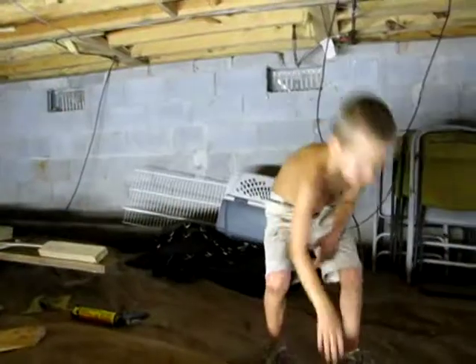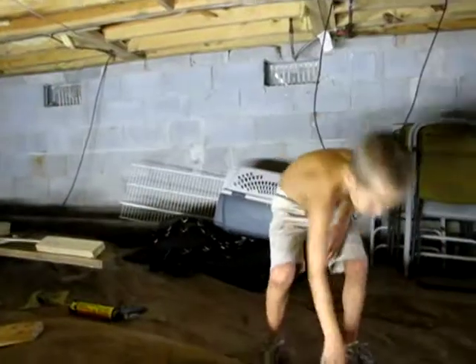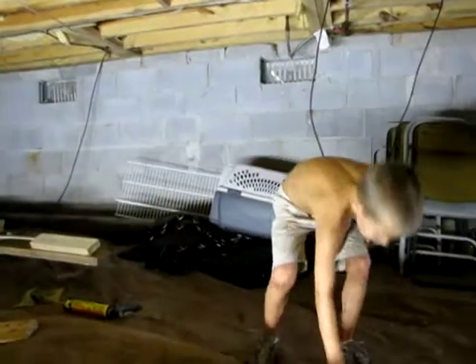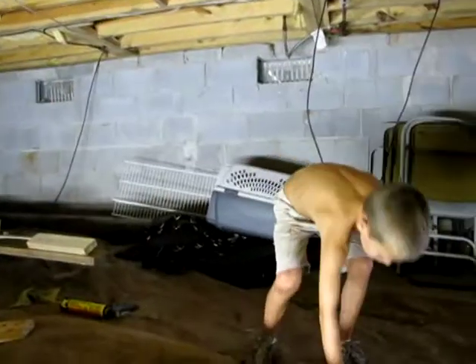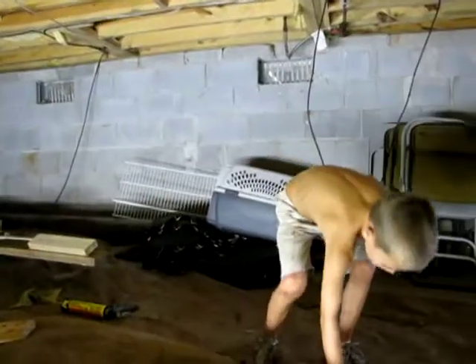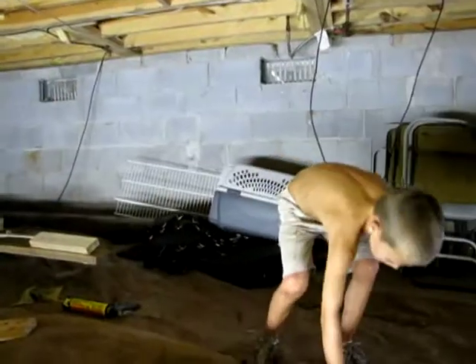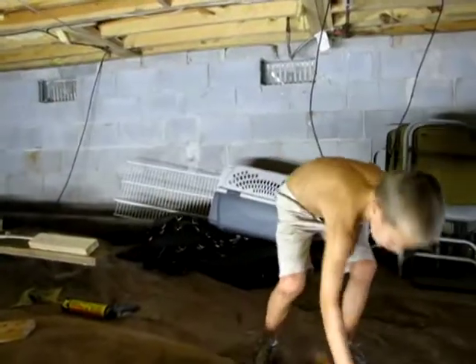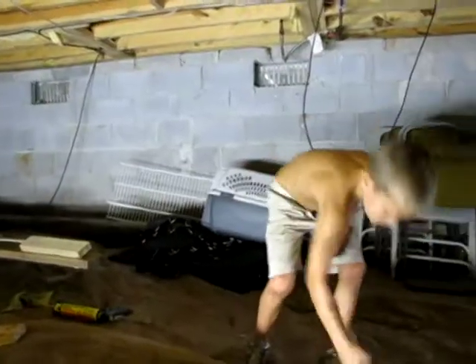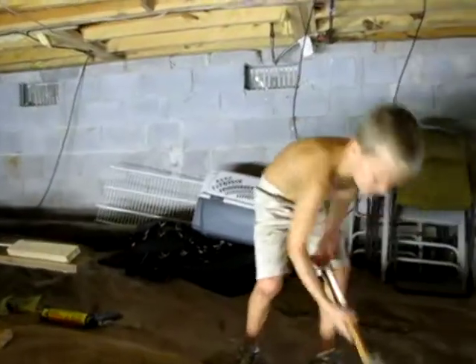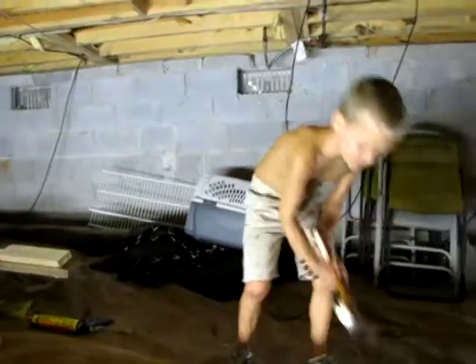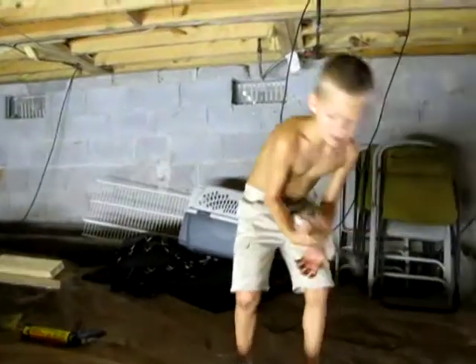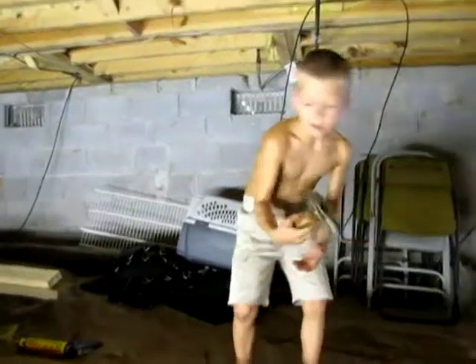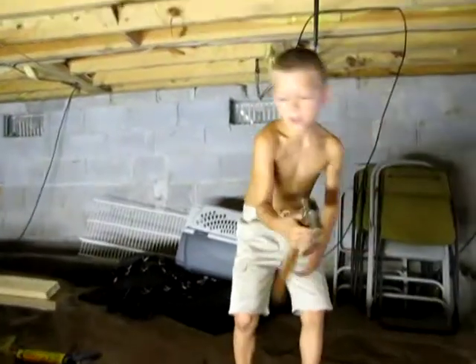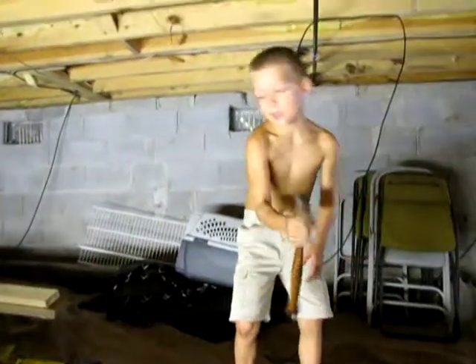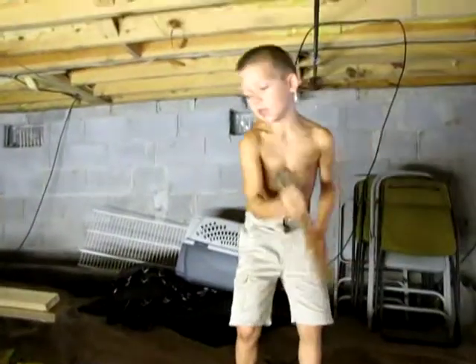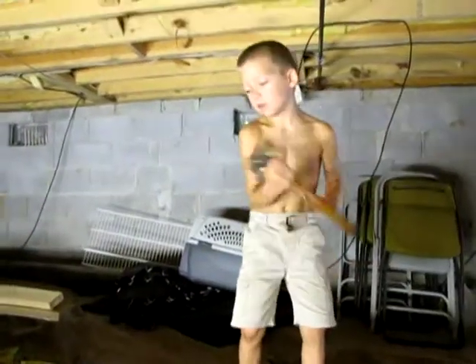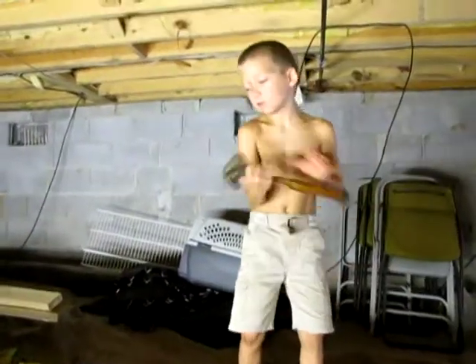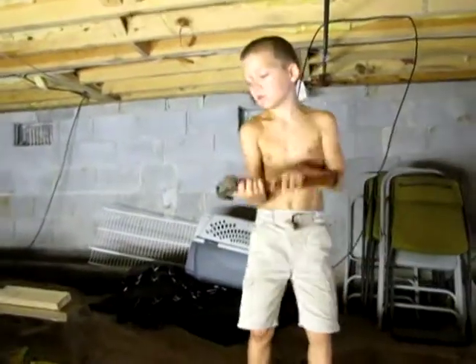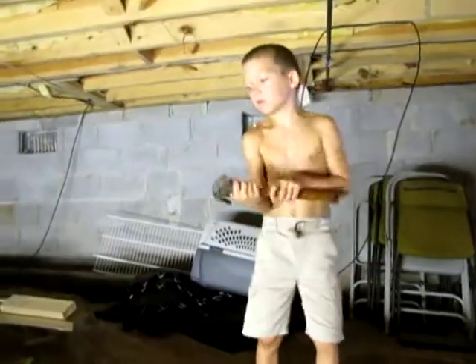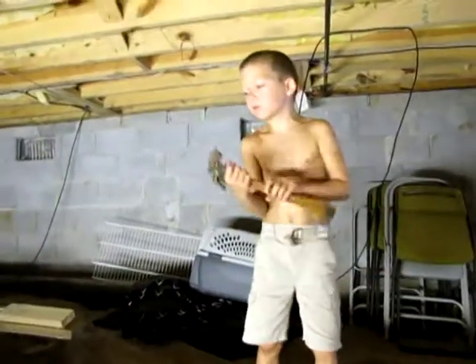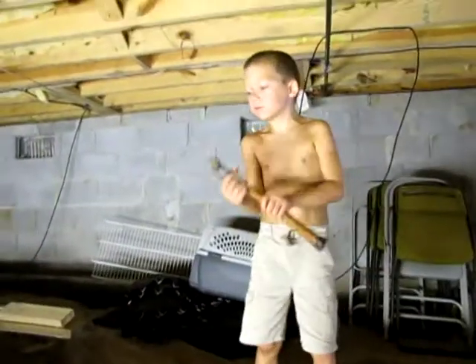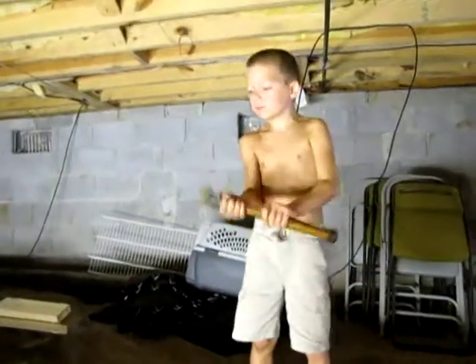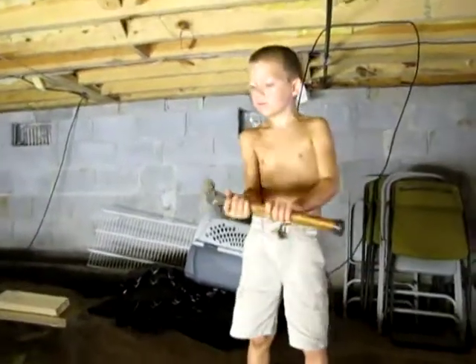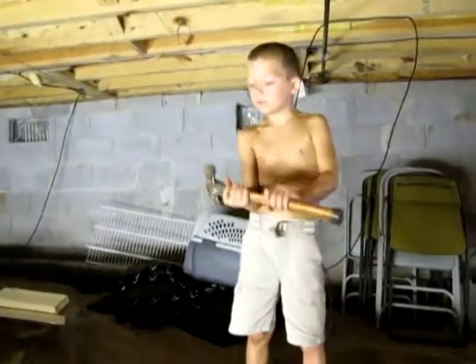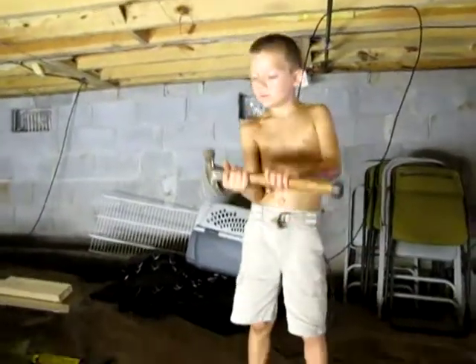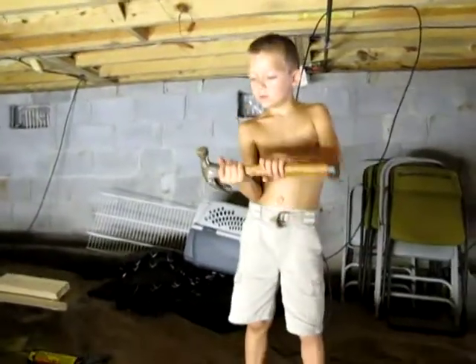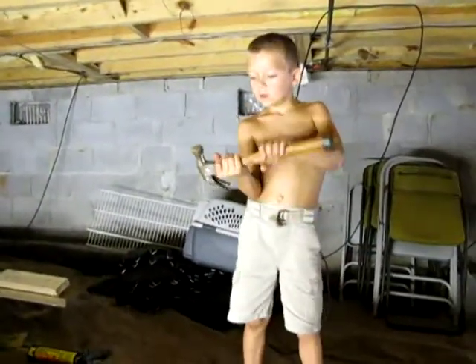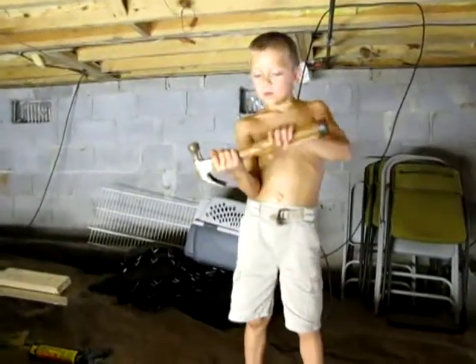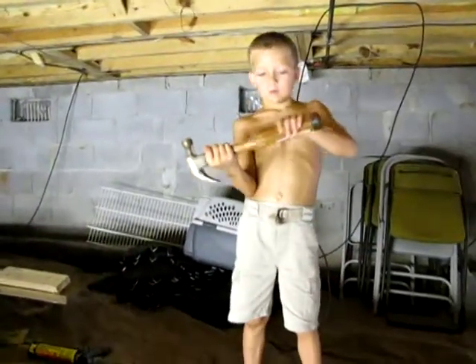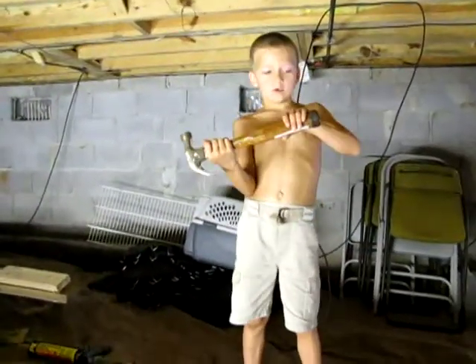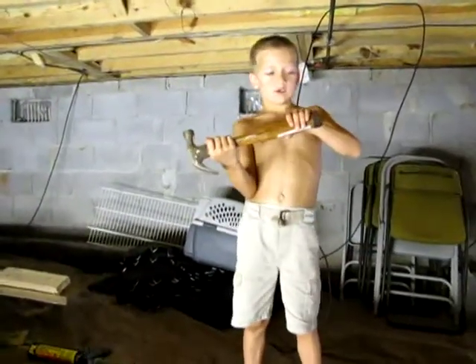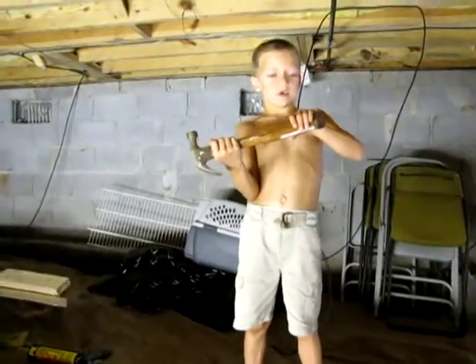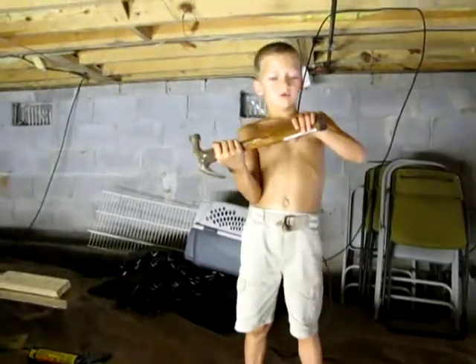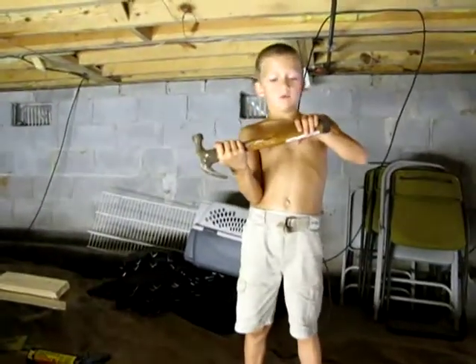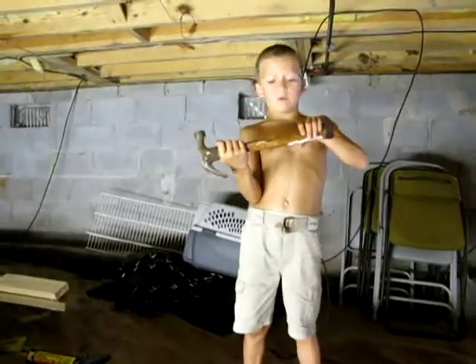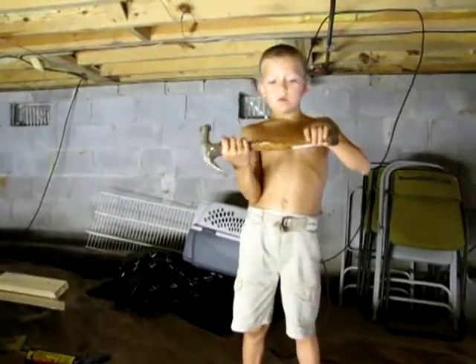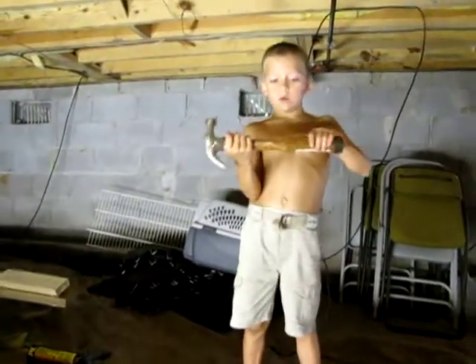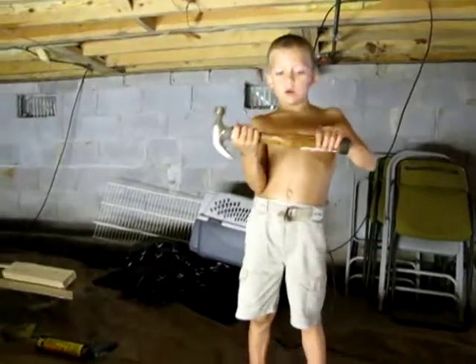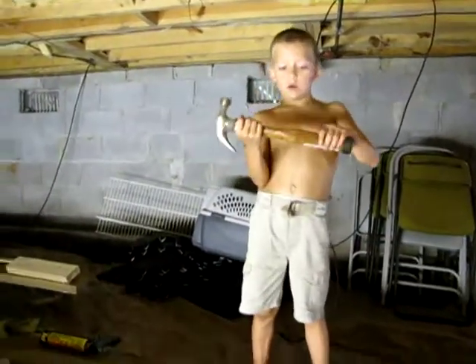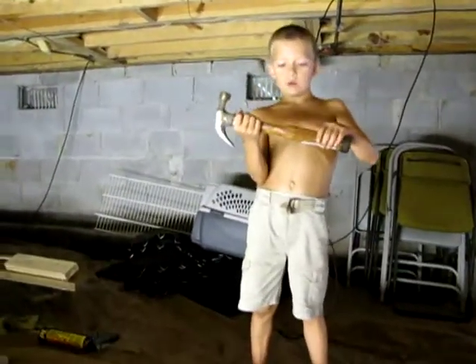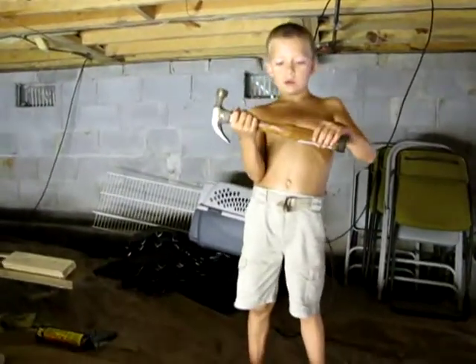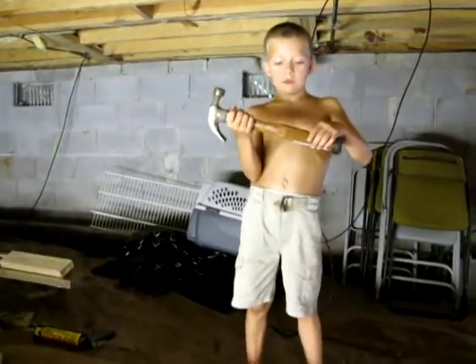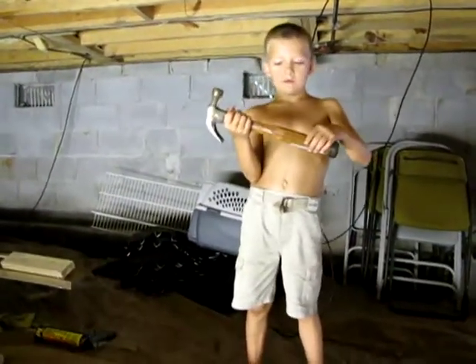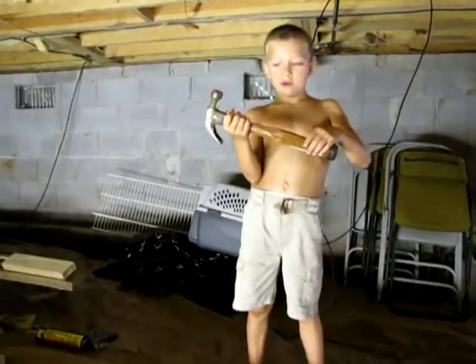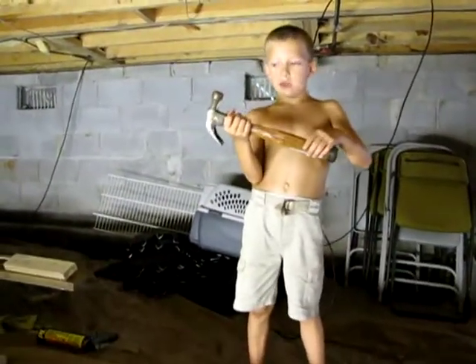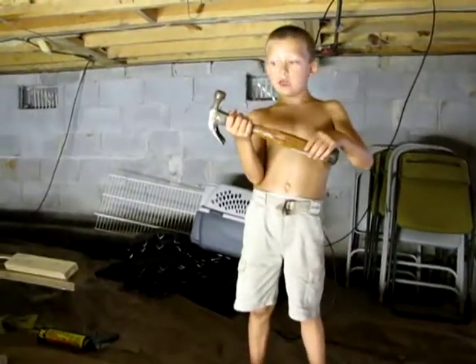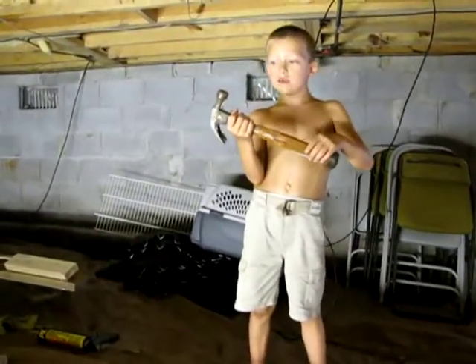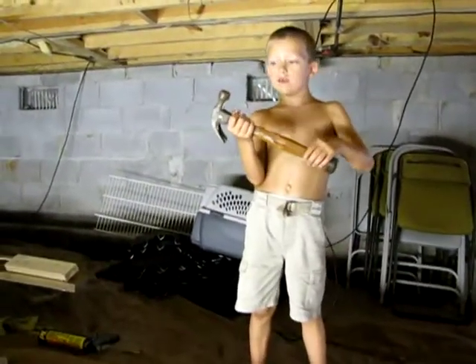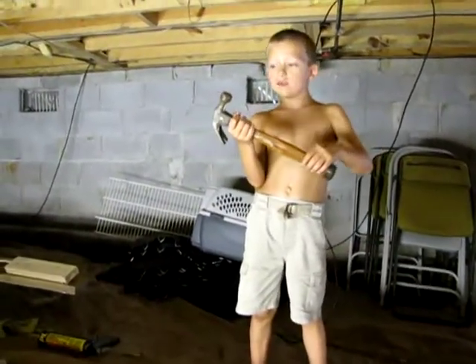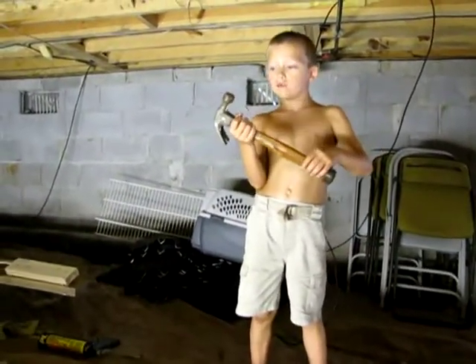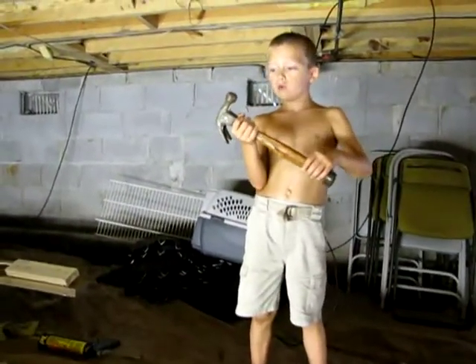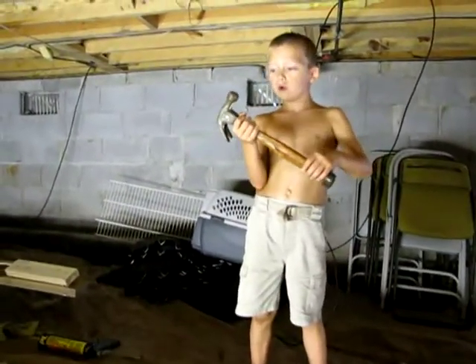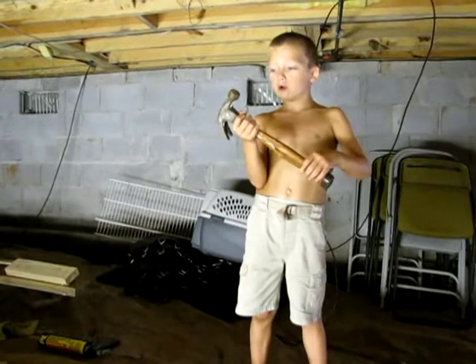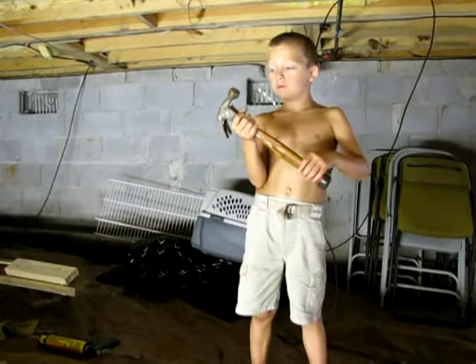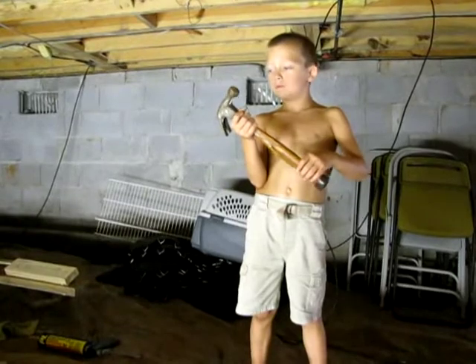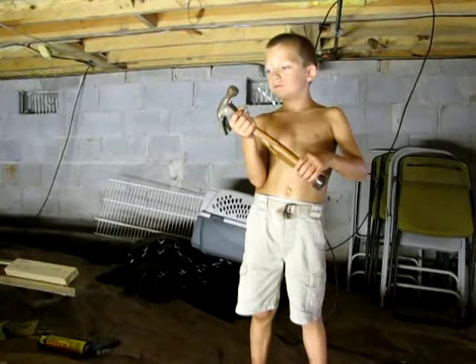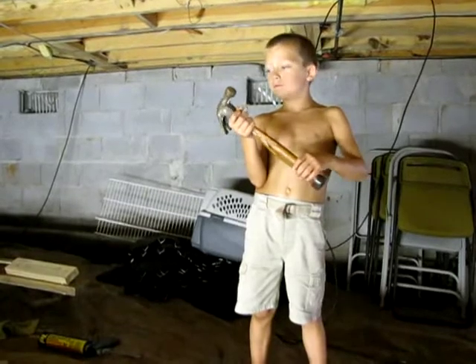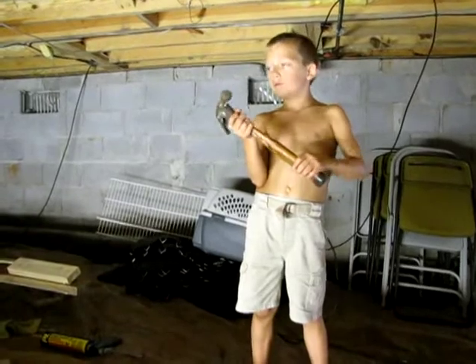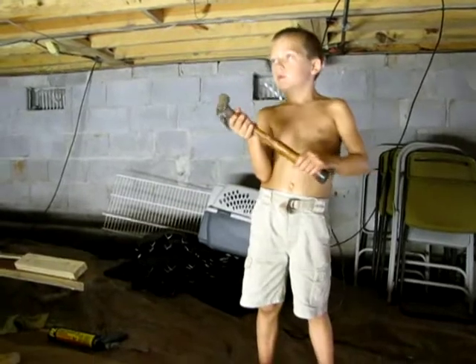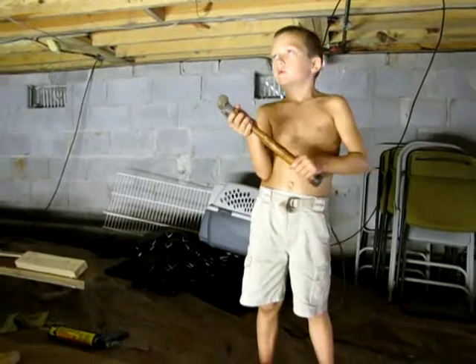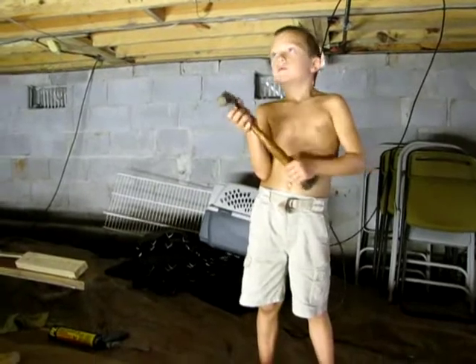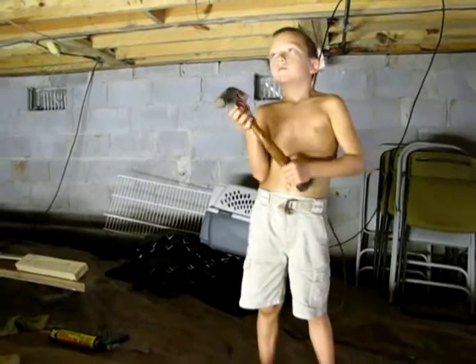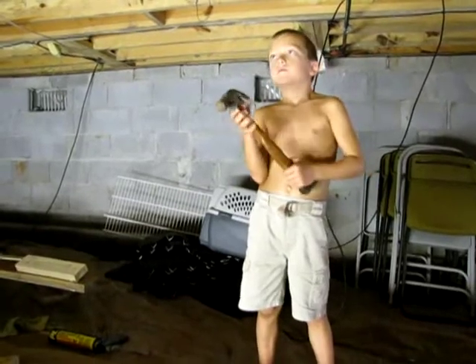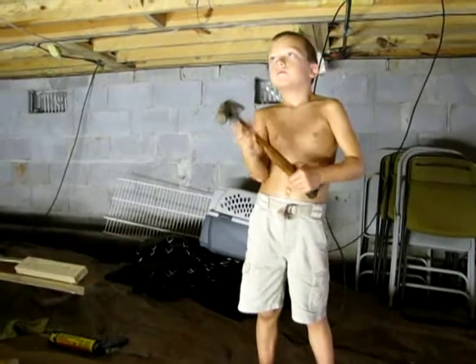And this is a hammer. I don't know what we even need this for. Well, you never know!